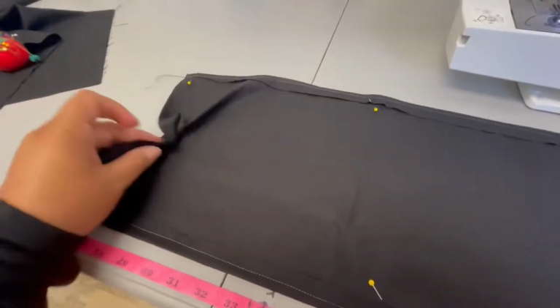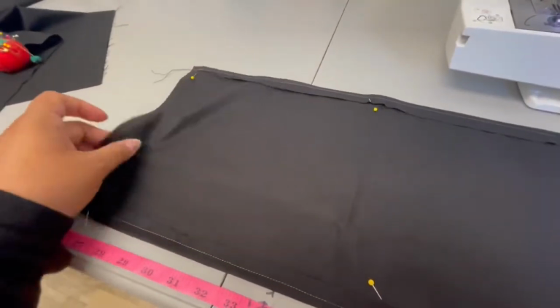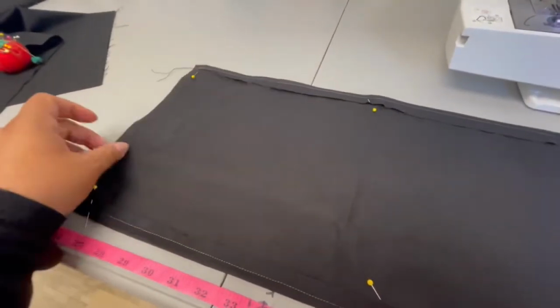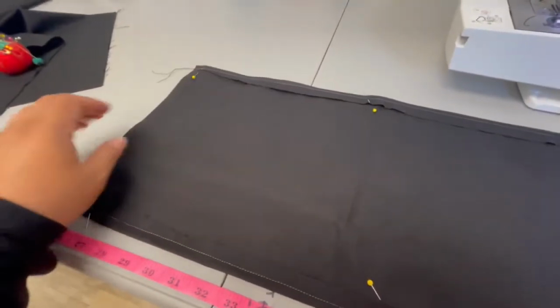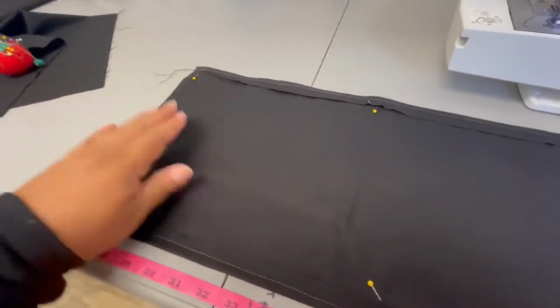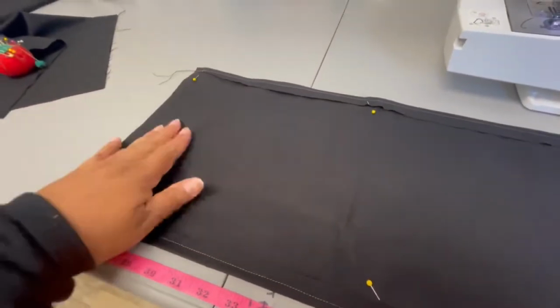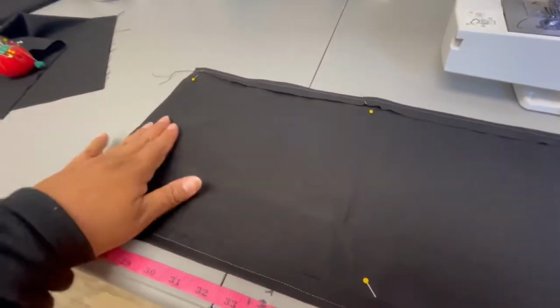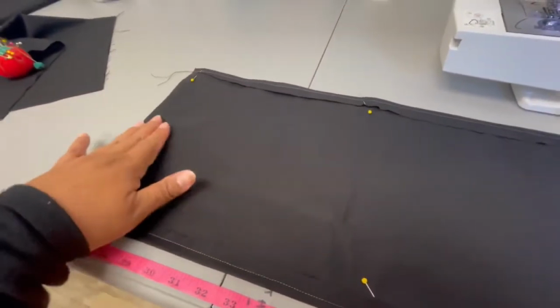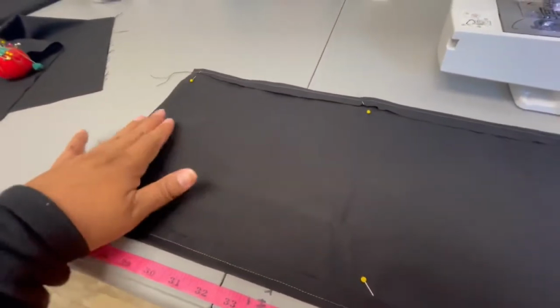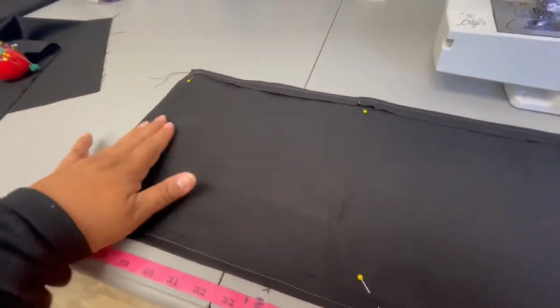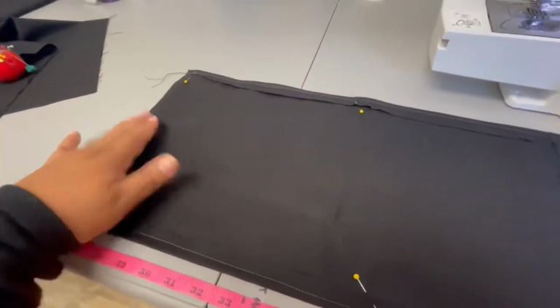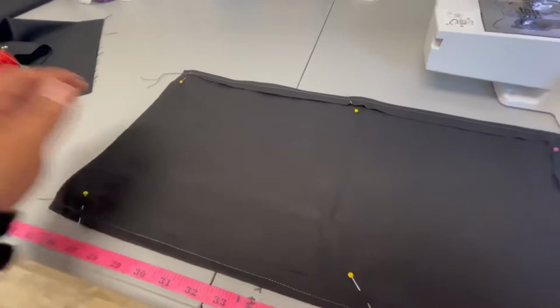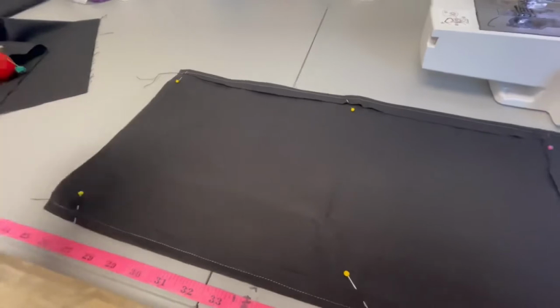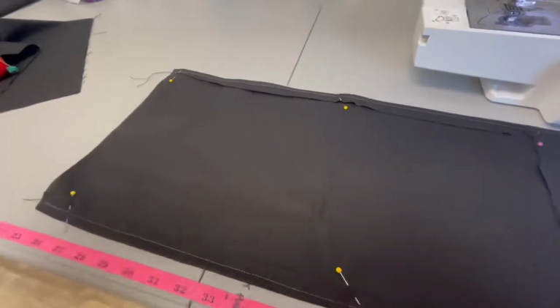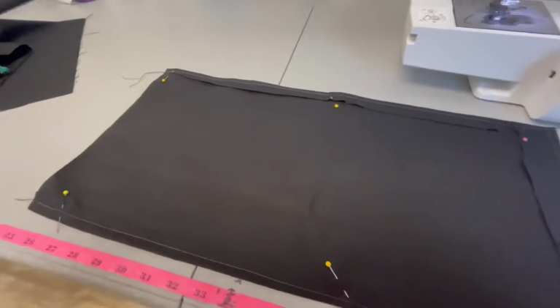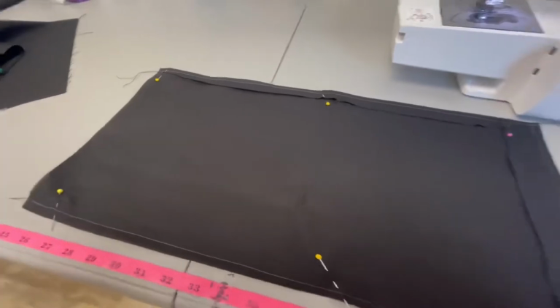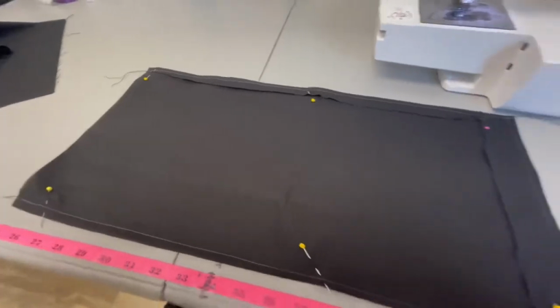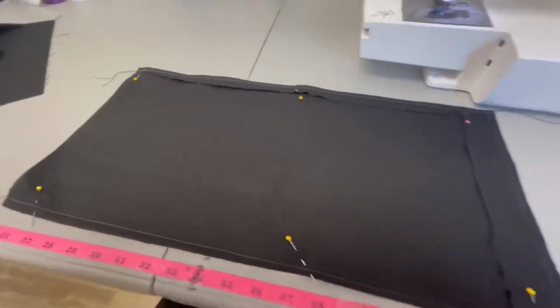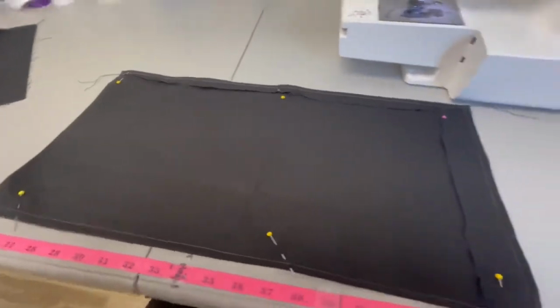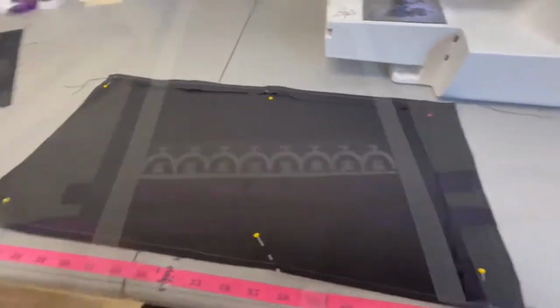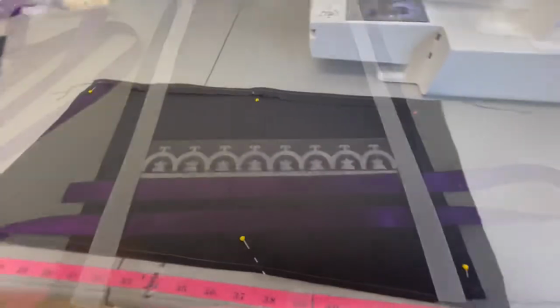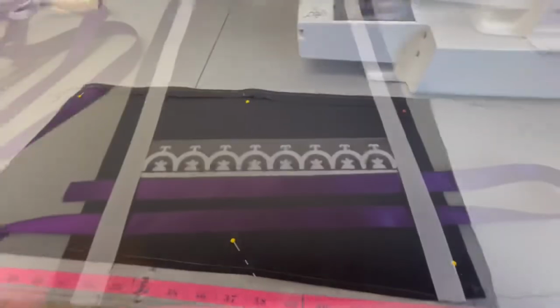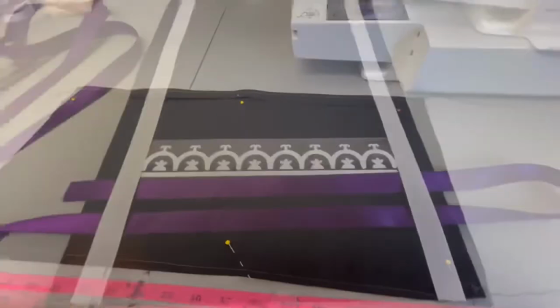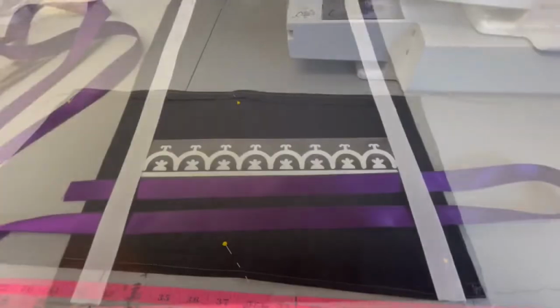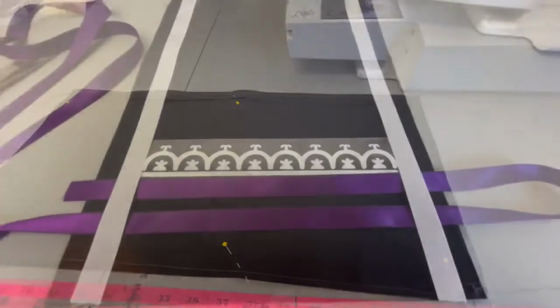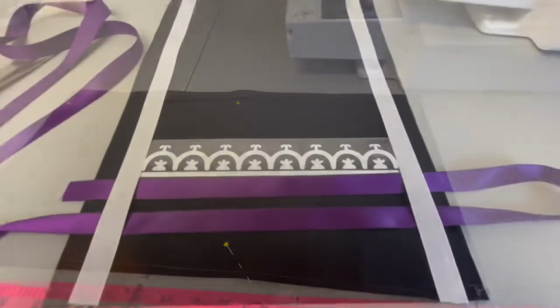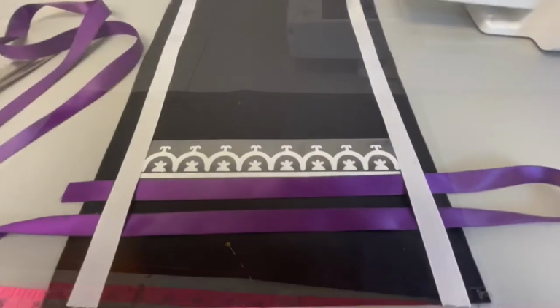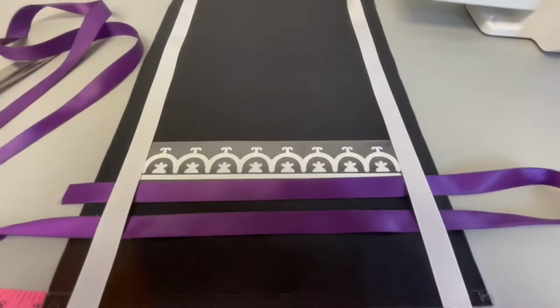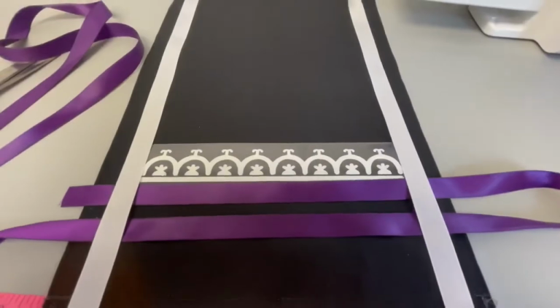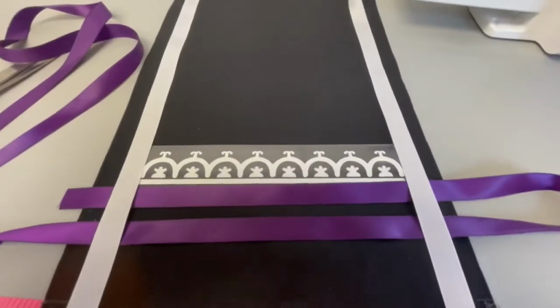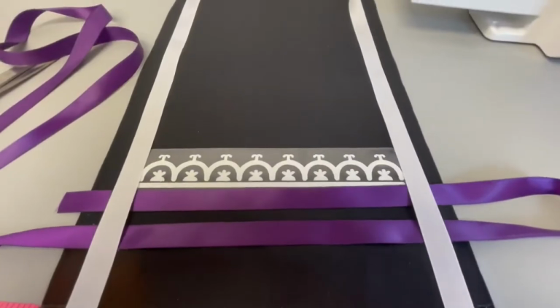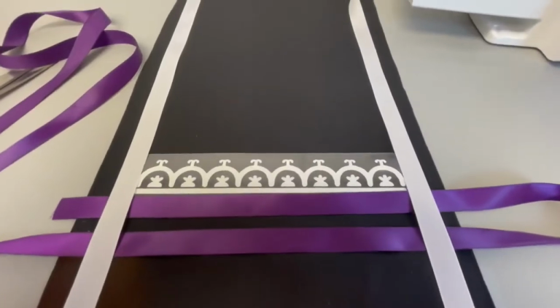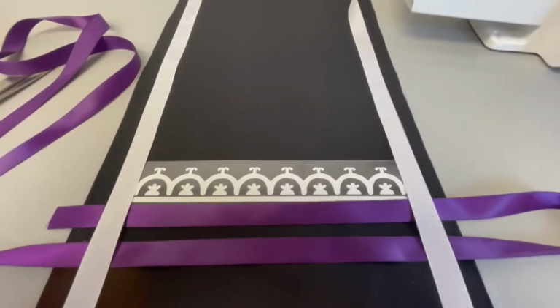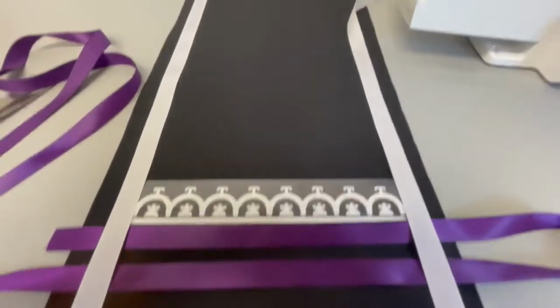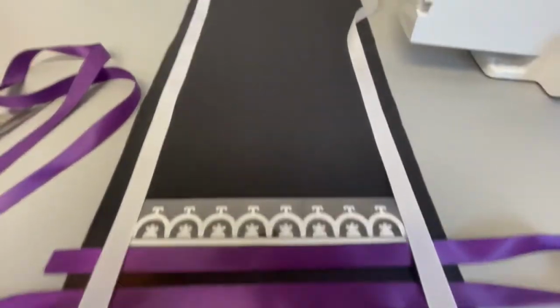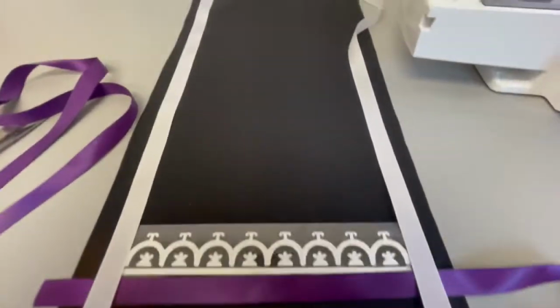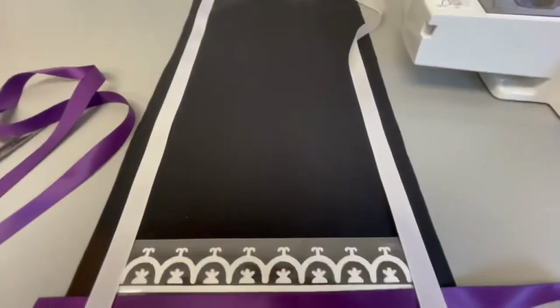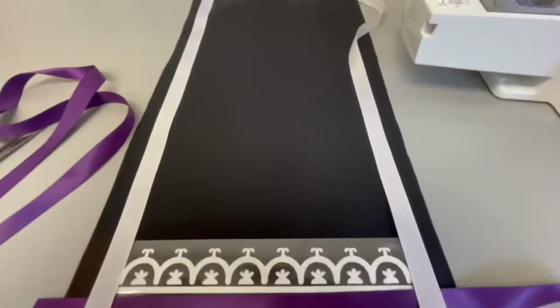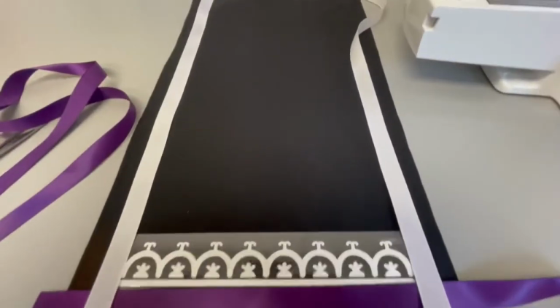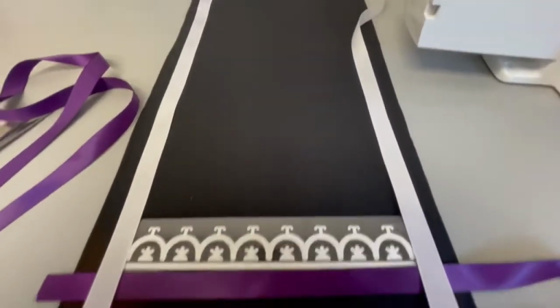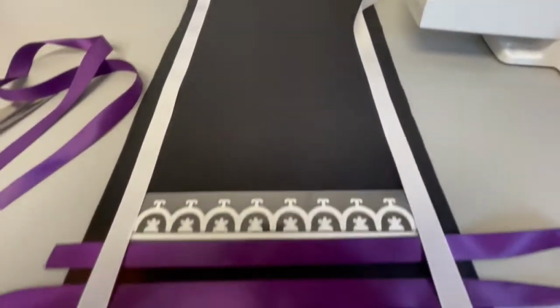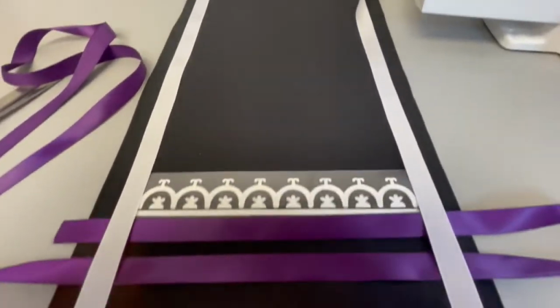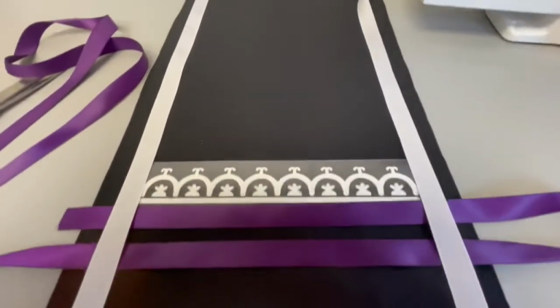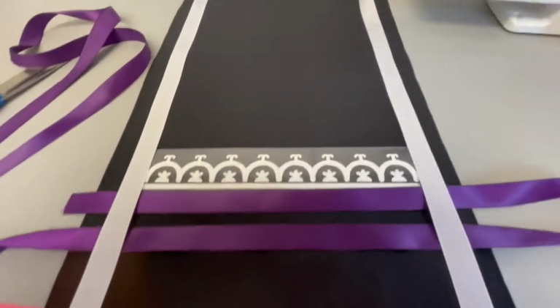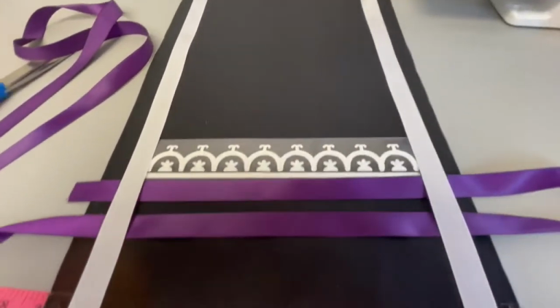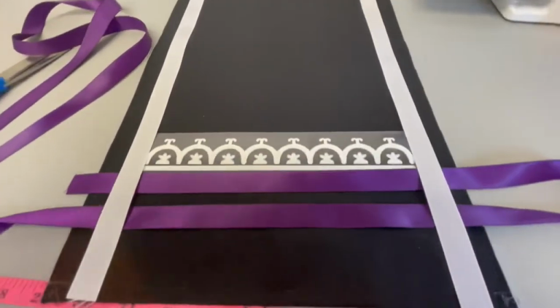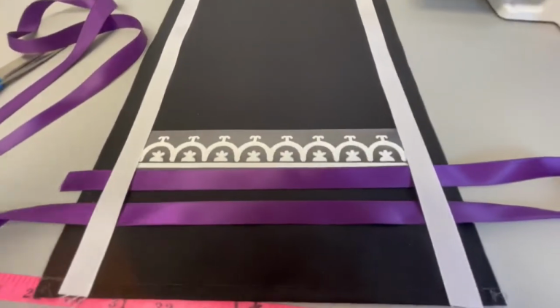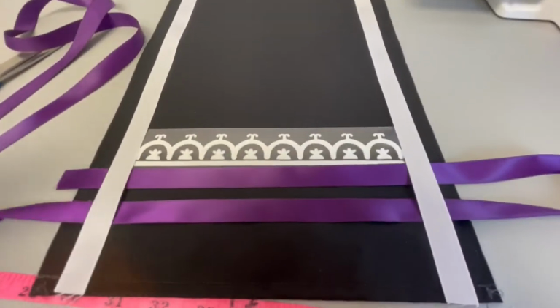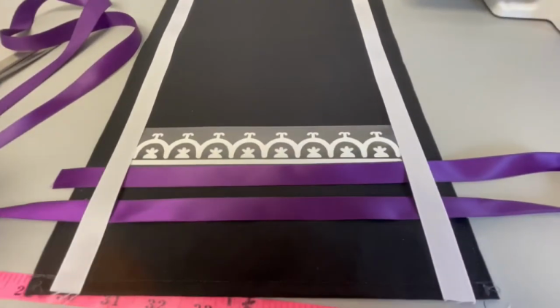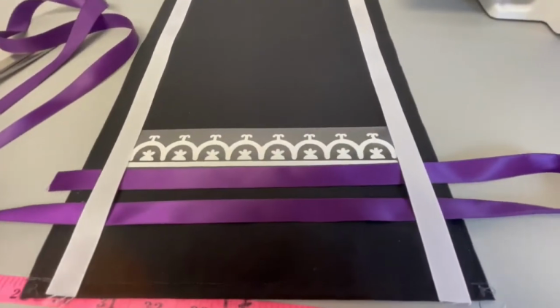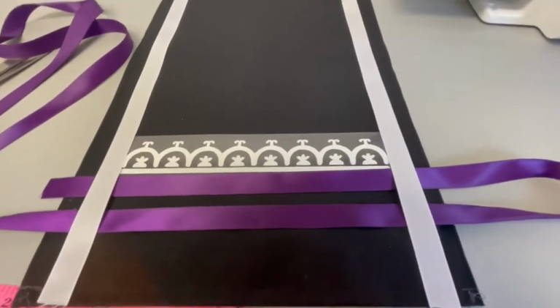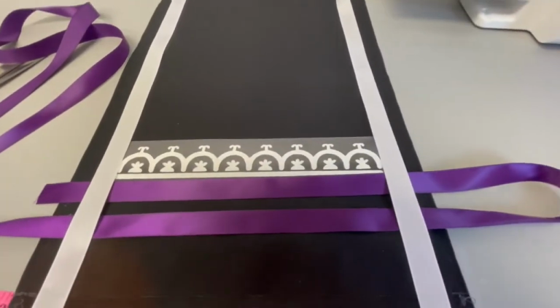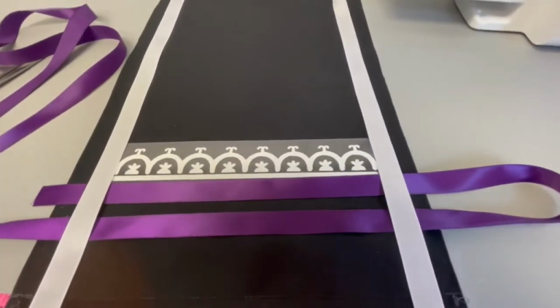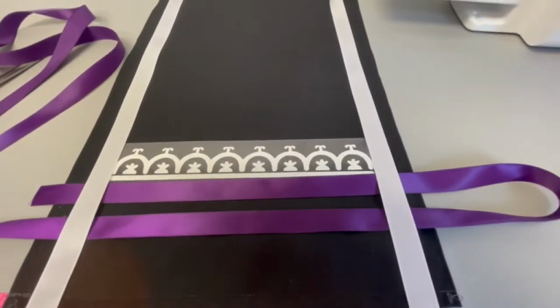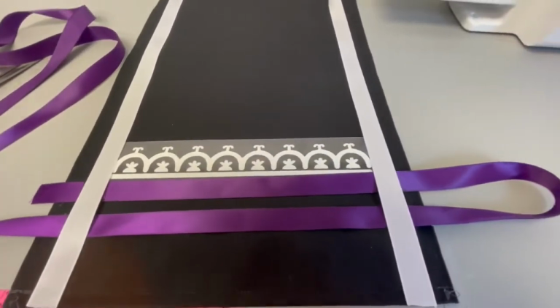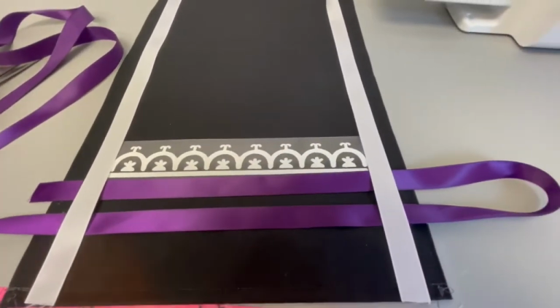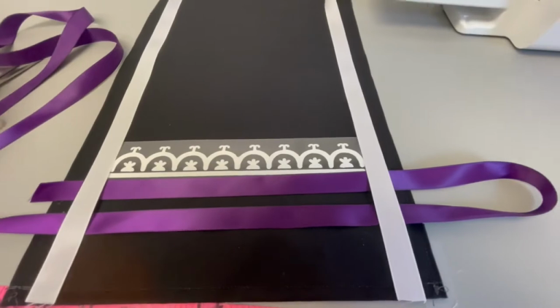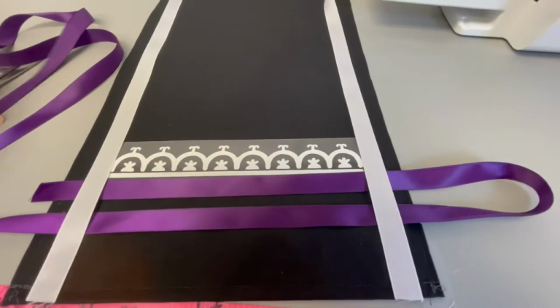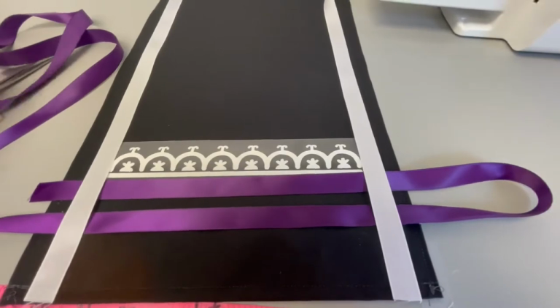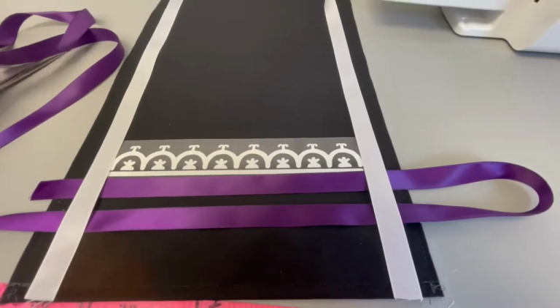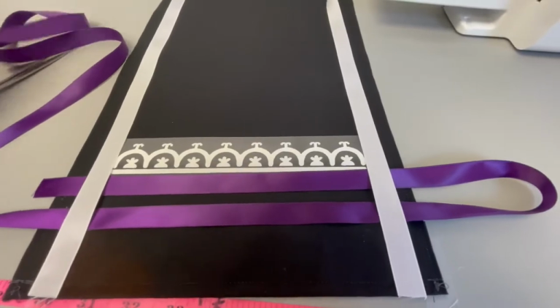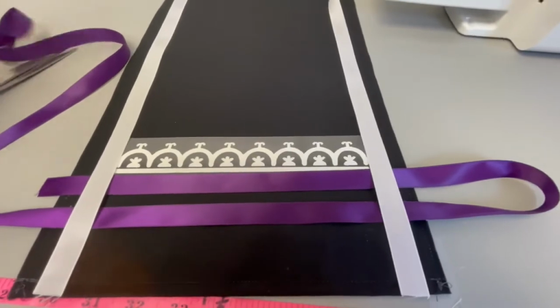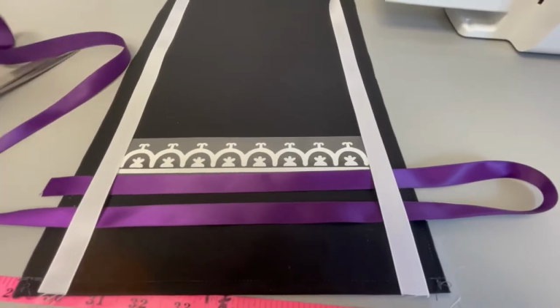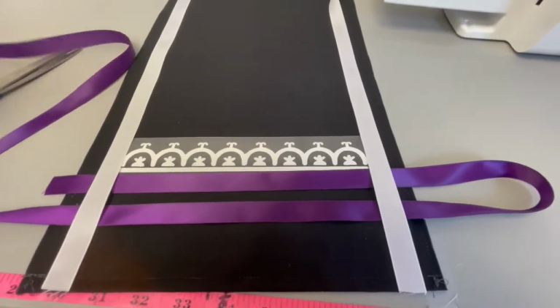Once it is pinned you can sew around the outside. Lay out the ribbons and the iron-on transfer where you want everything to go.